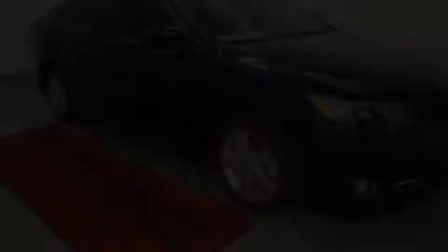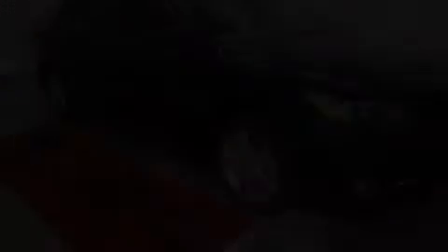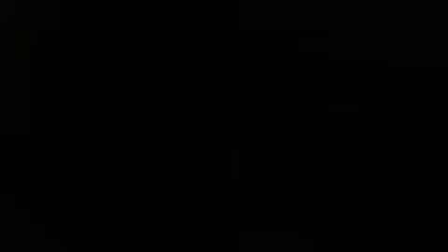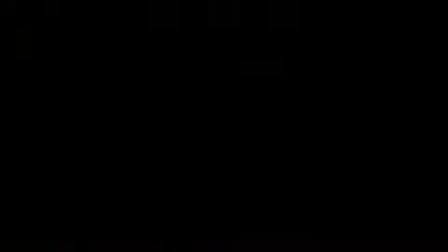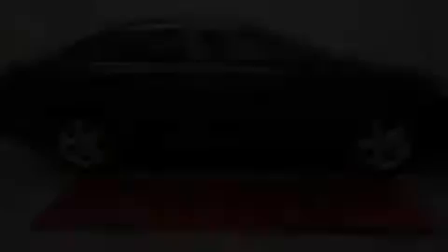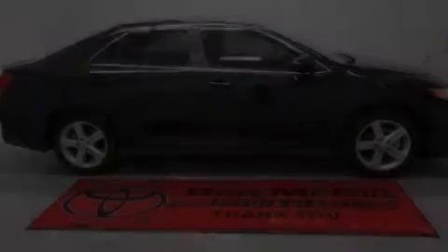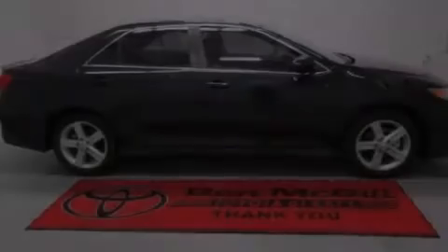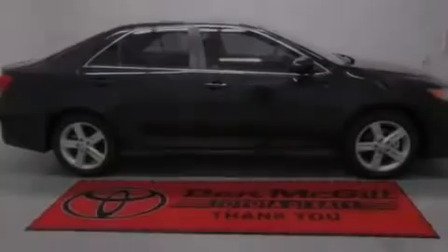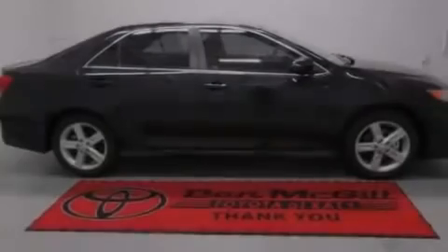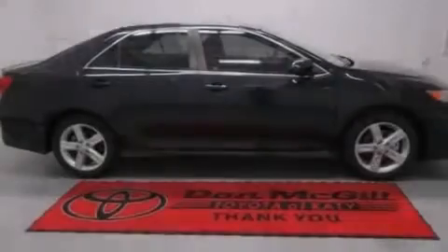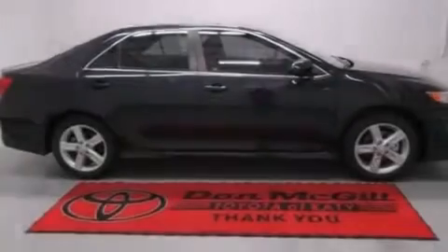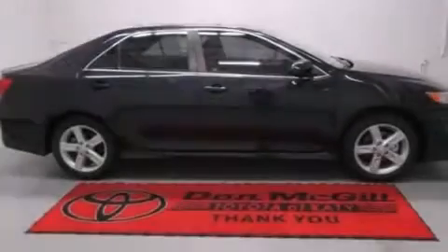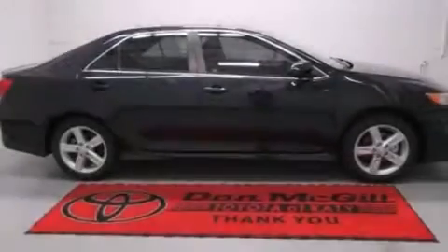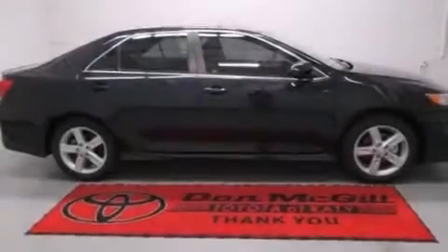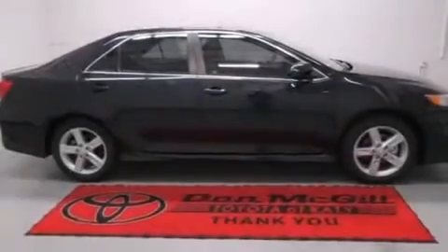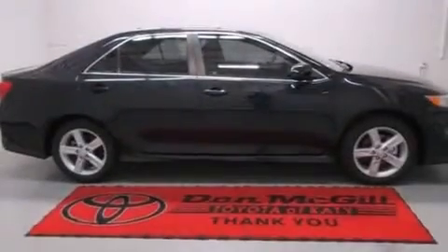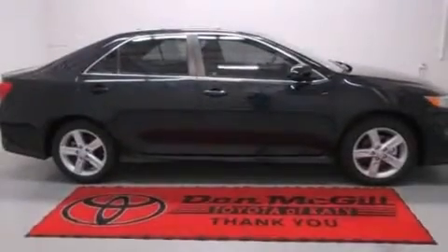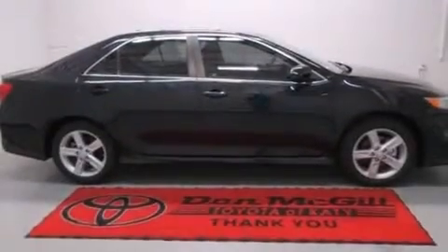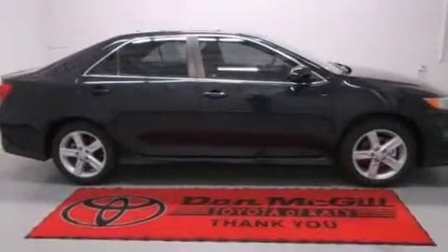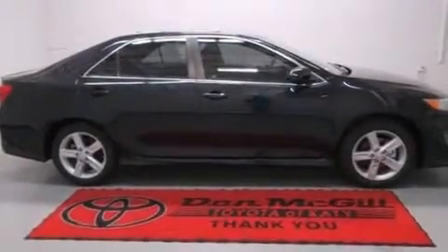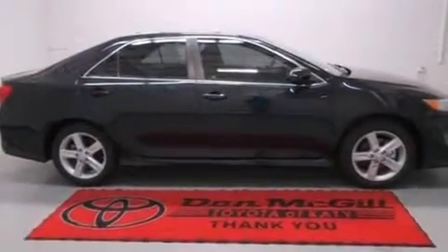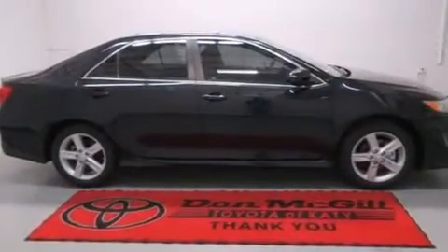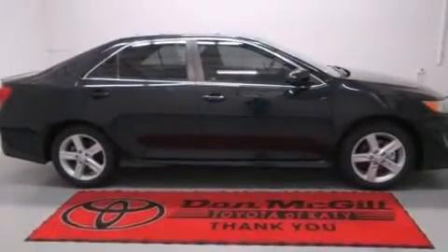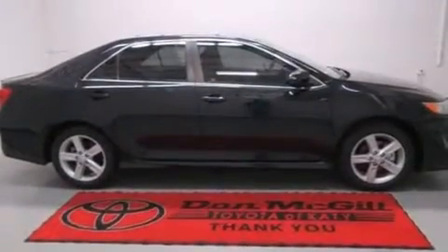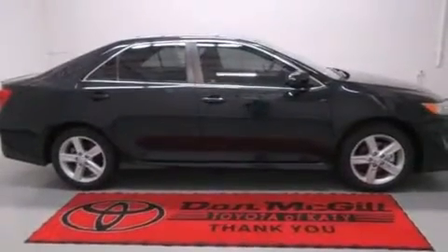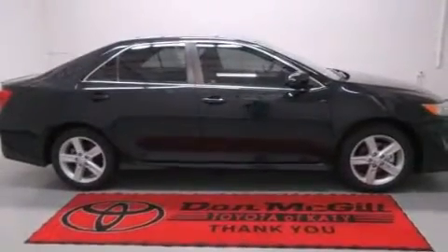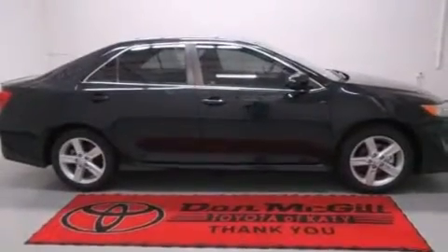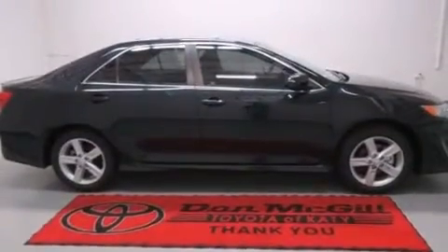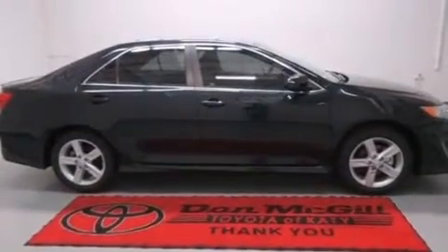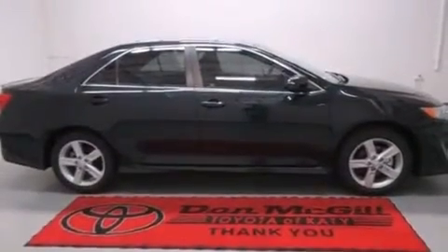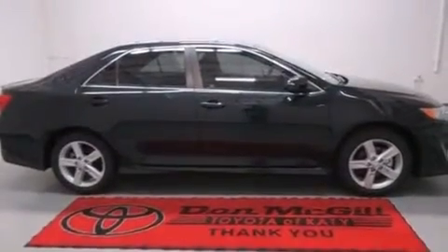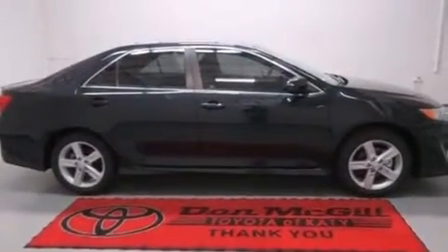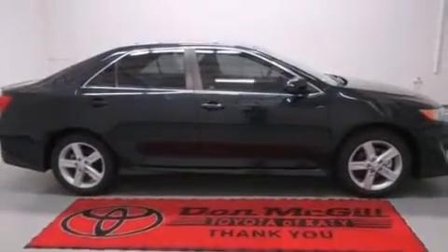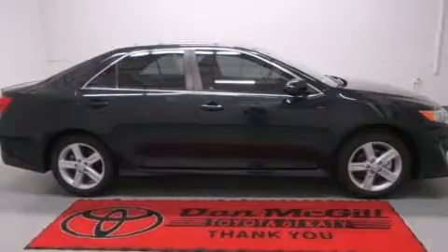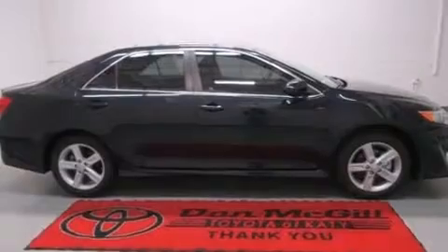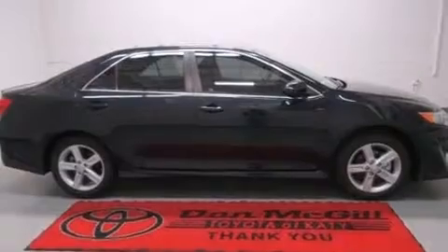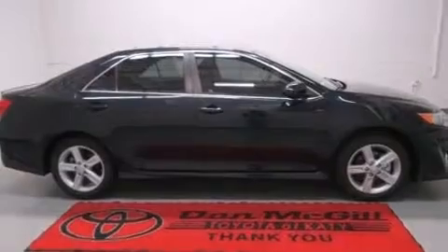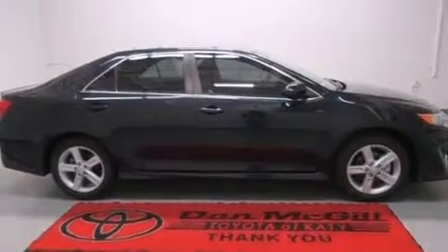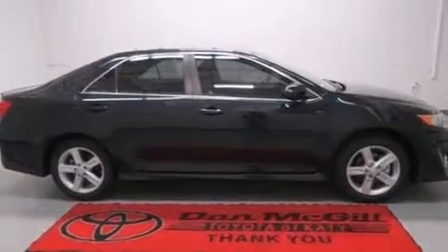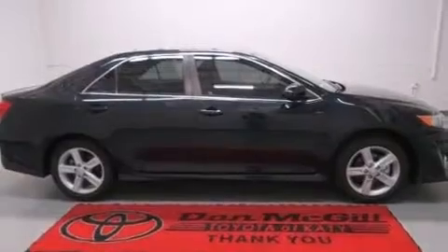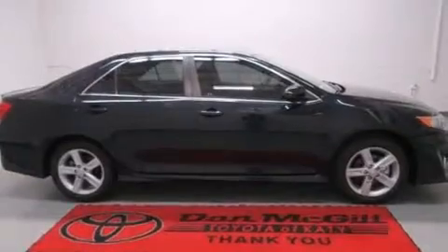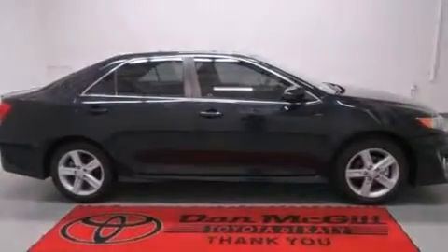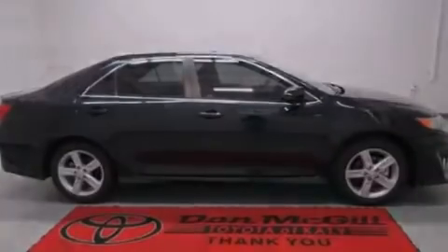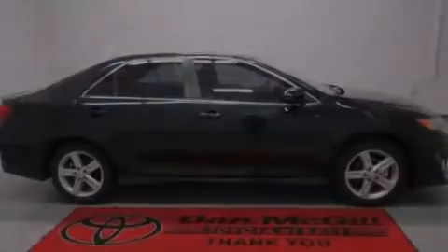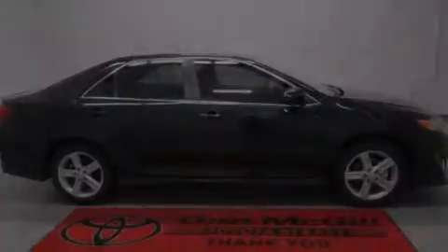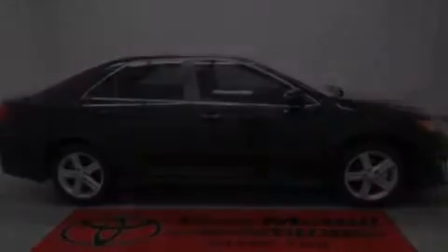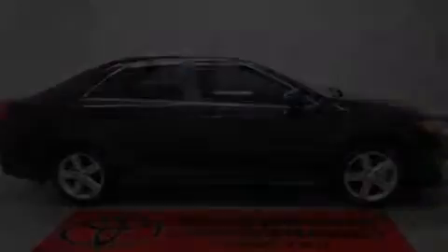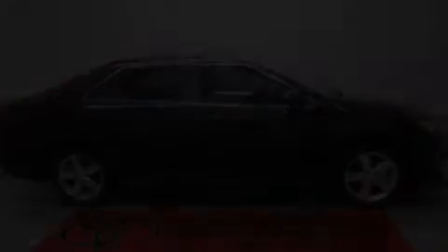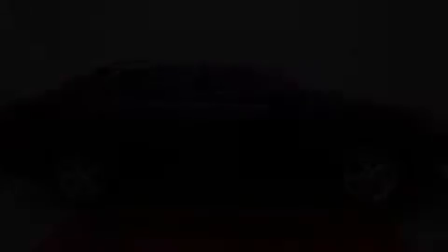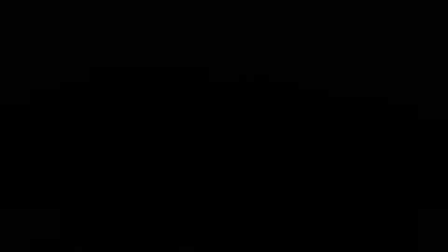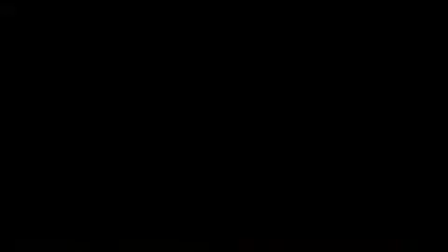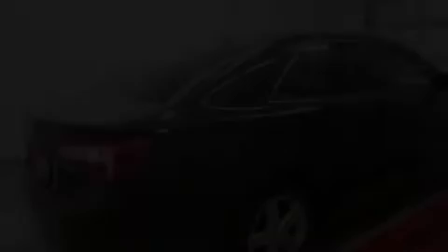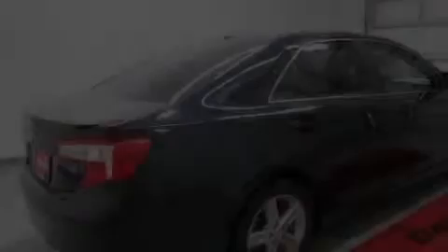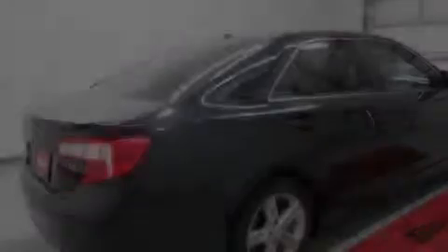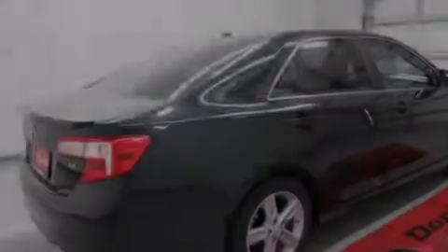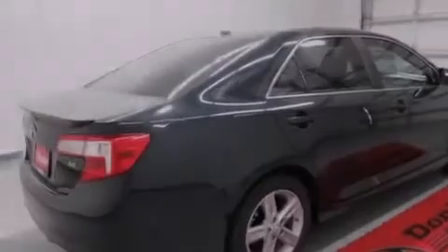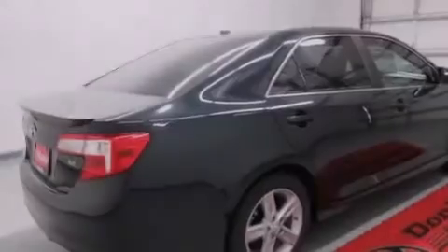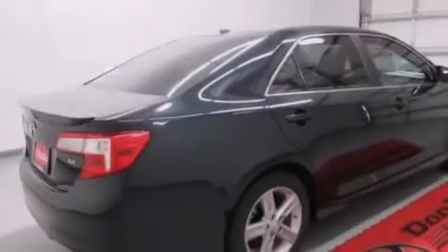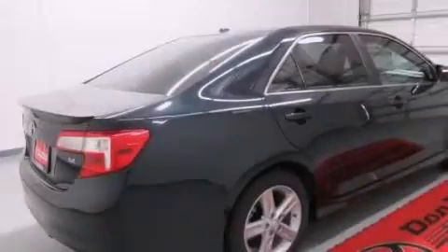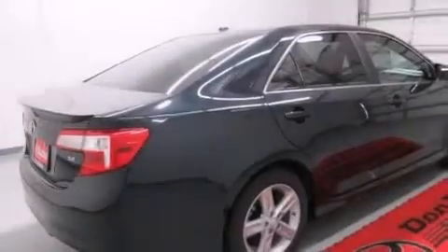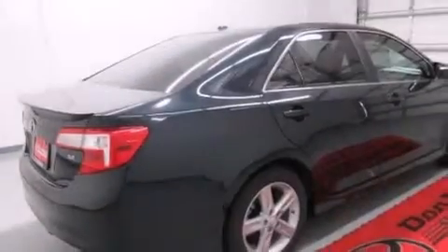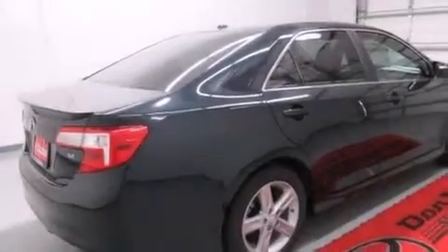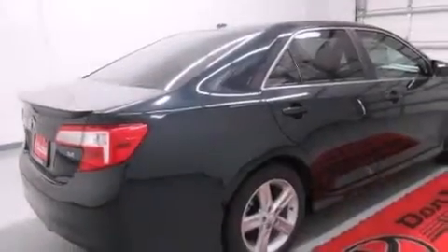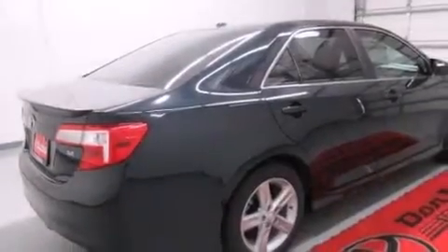Such as the garage door, the entry gate, or even the living room lights, enabling you to control them right from the driver's seat.